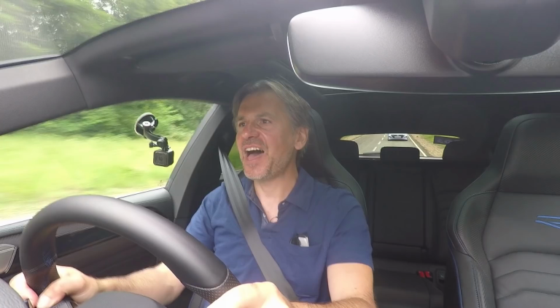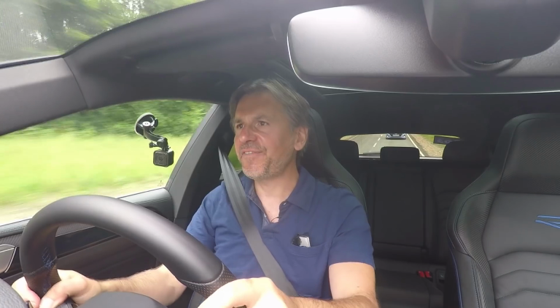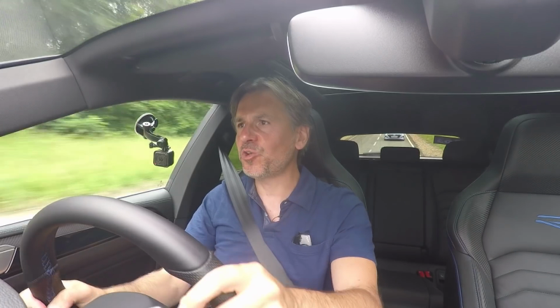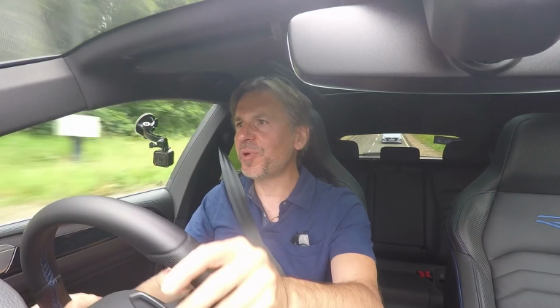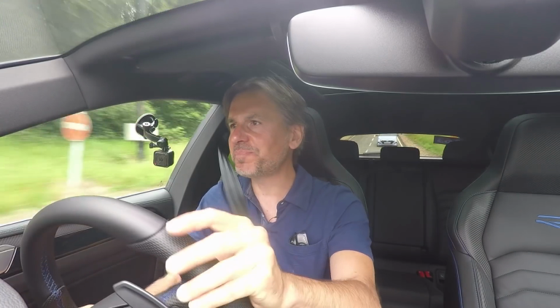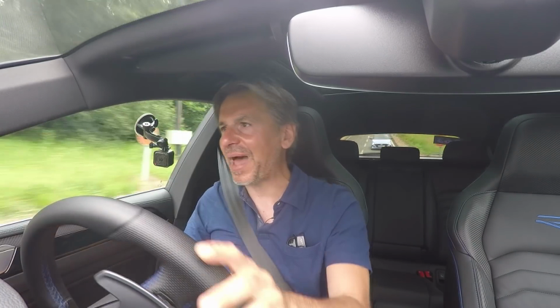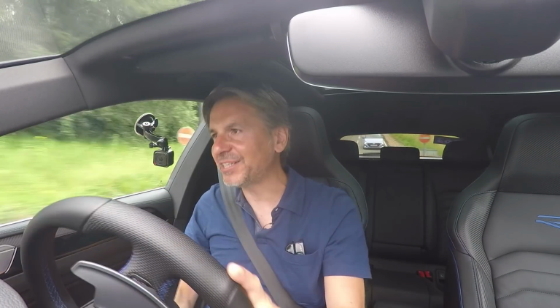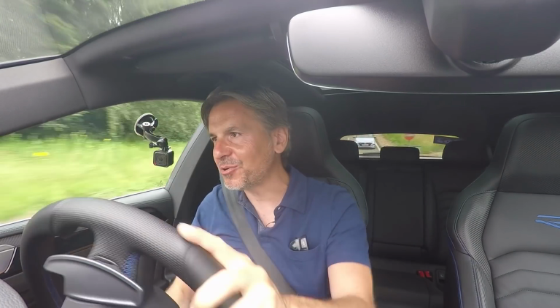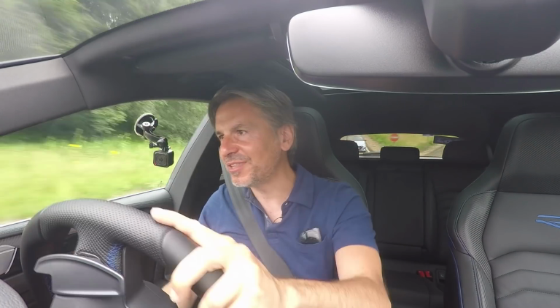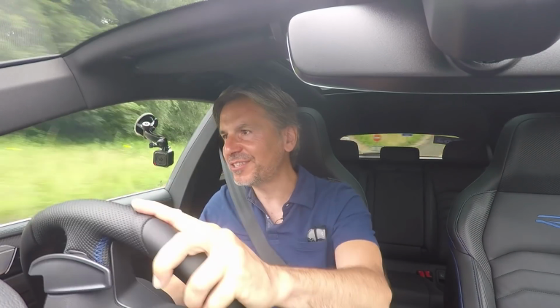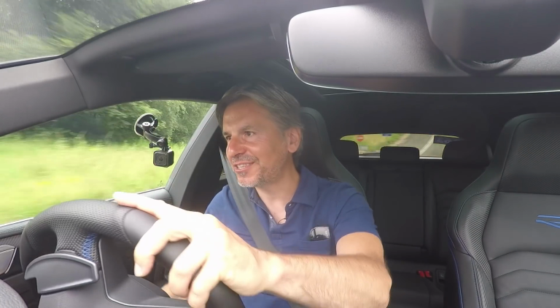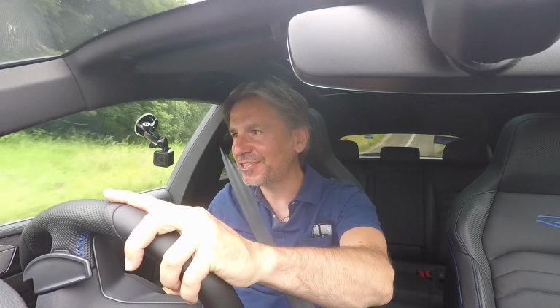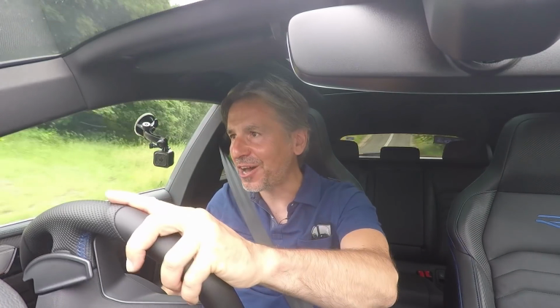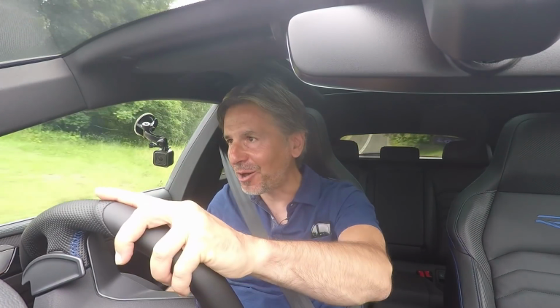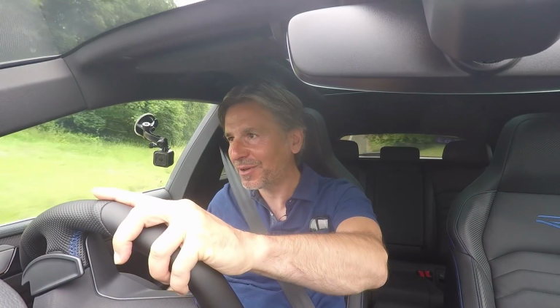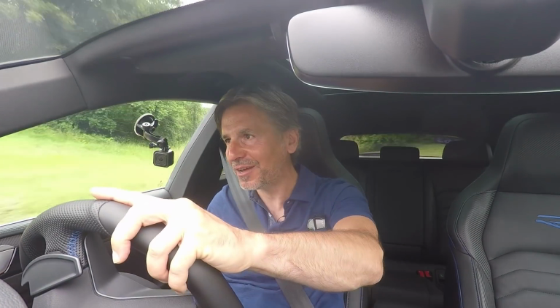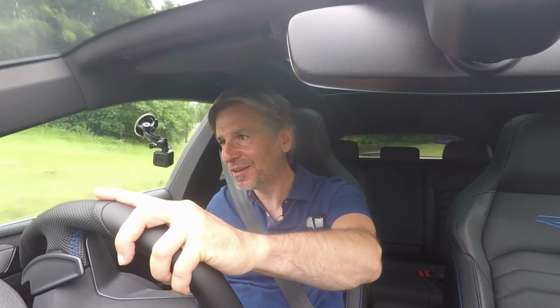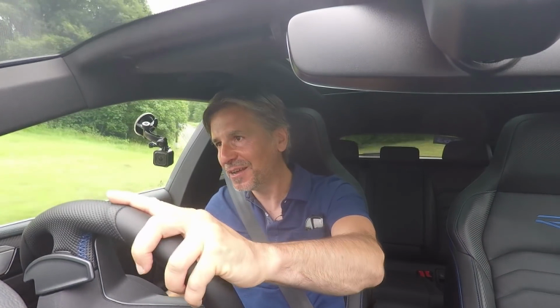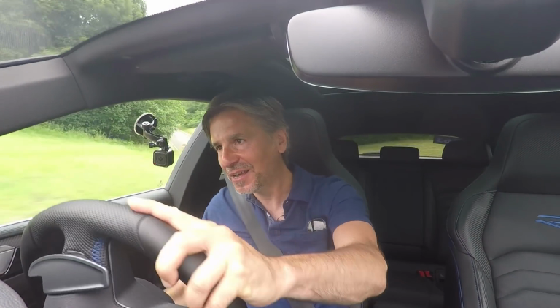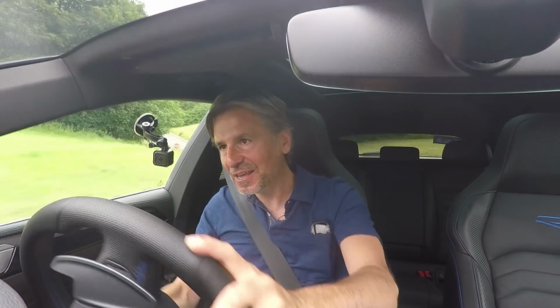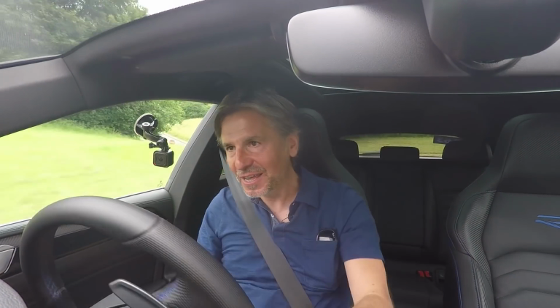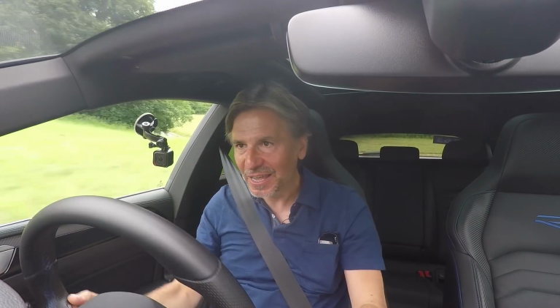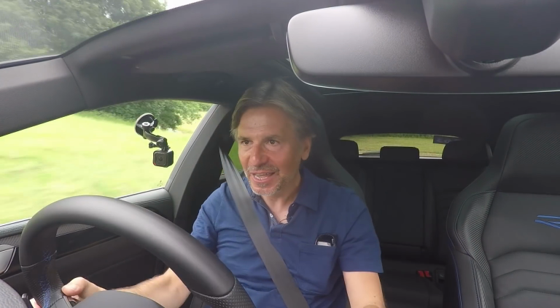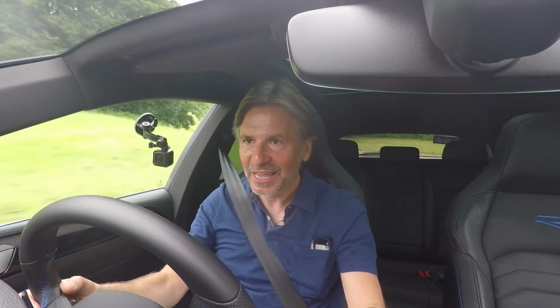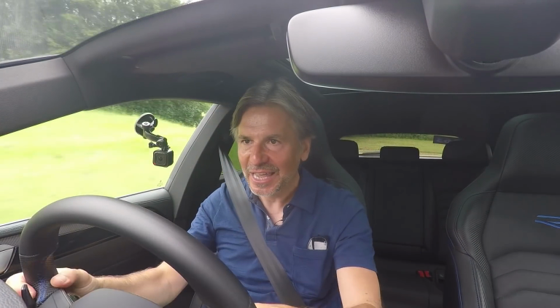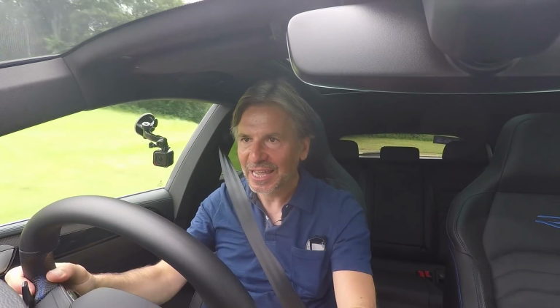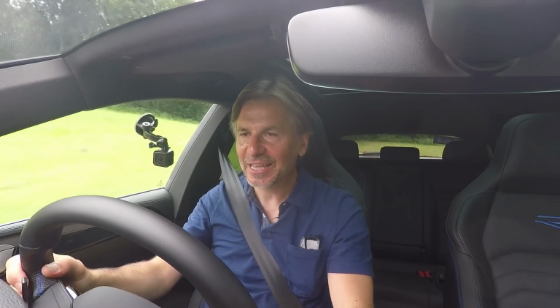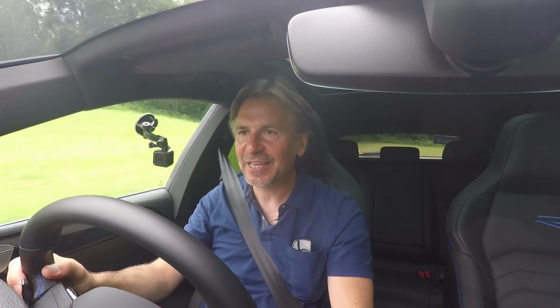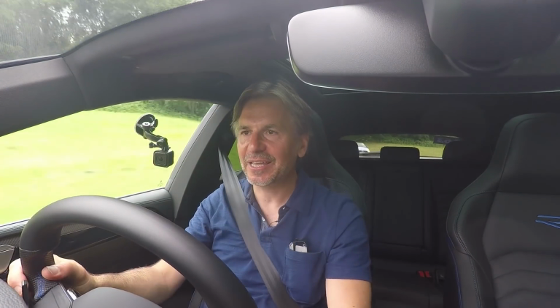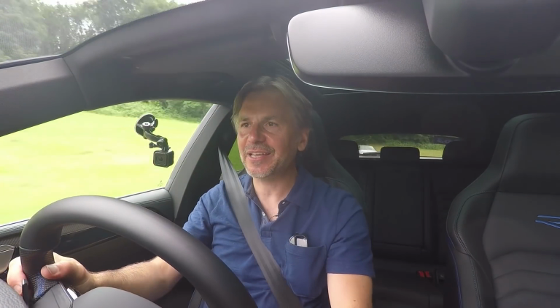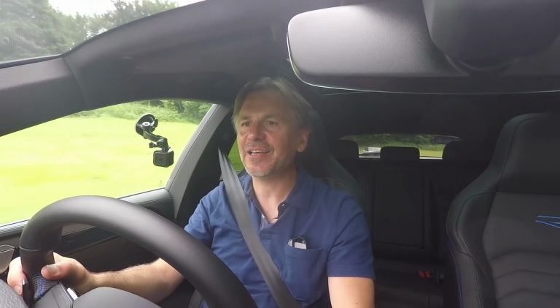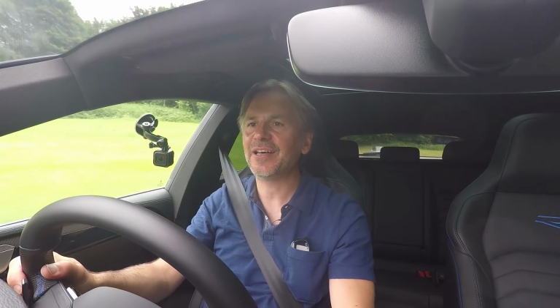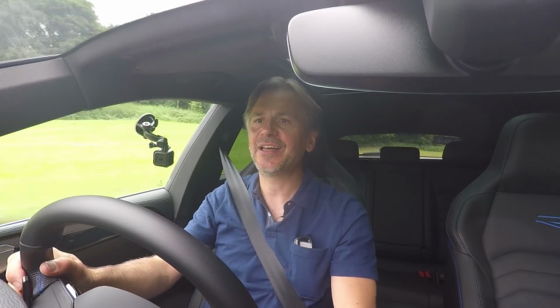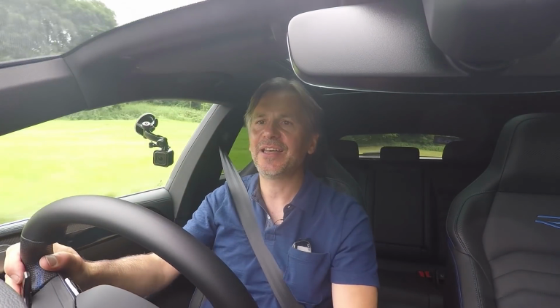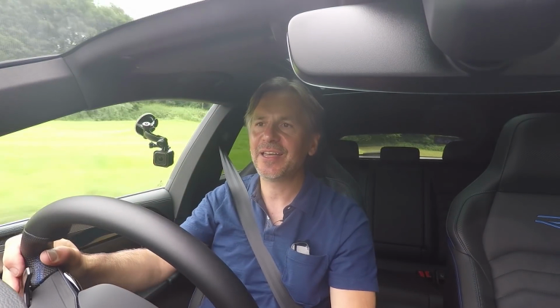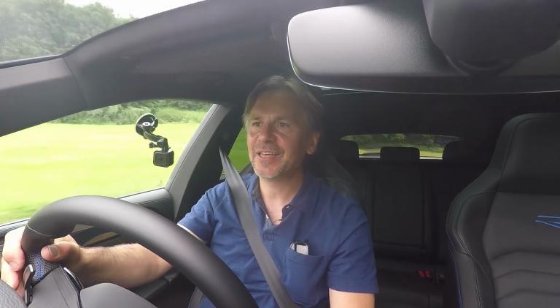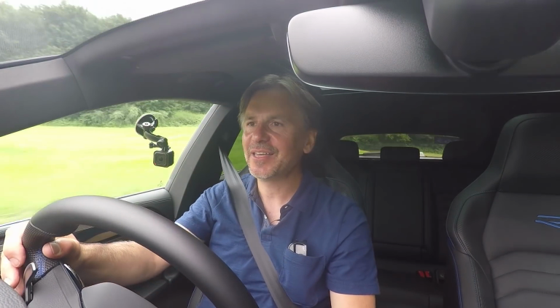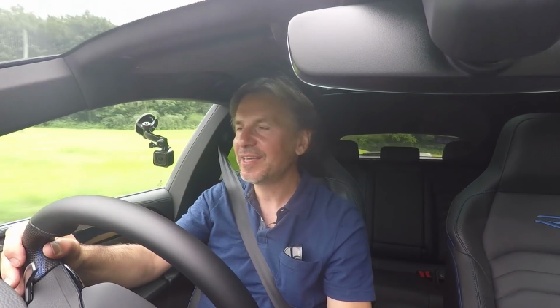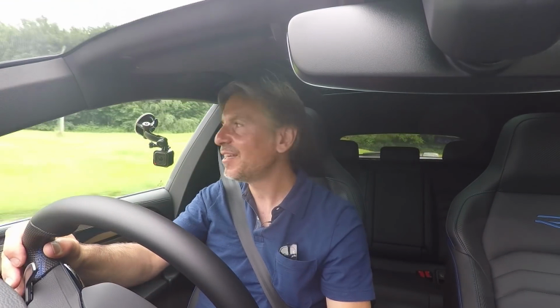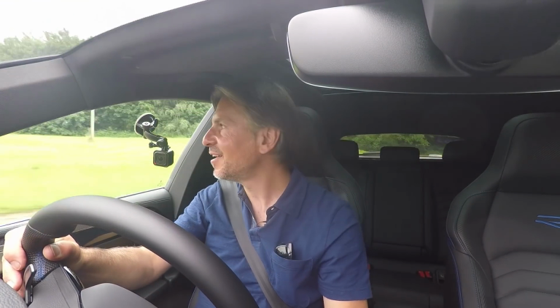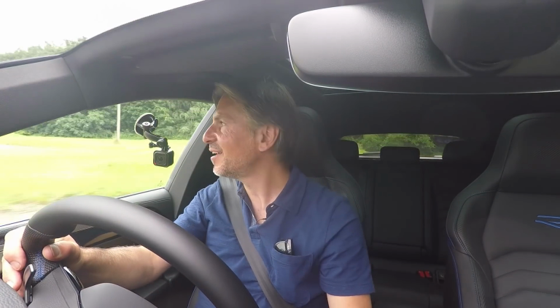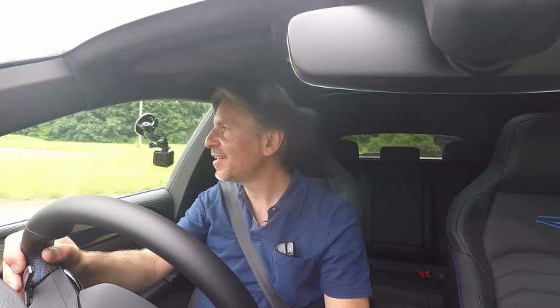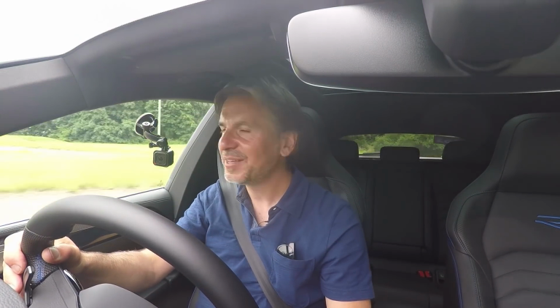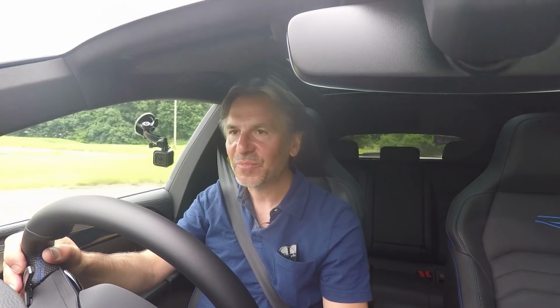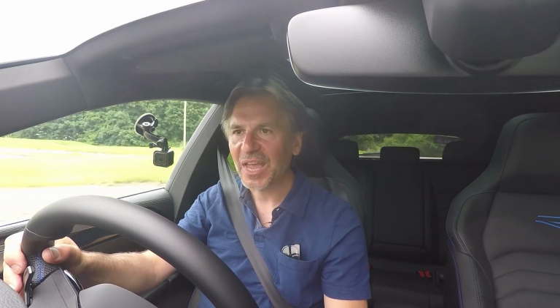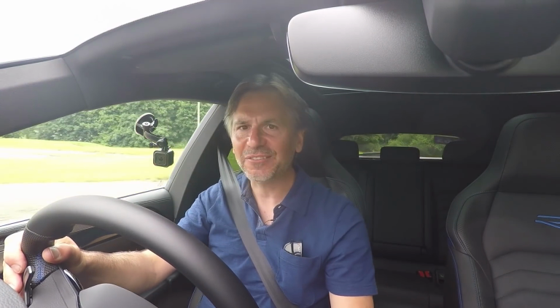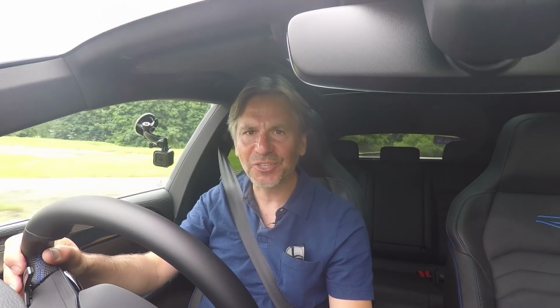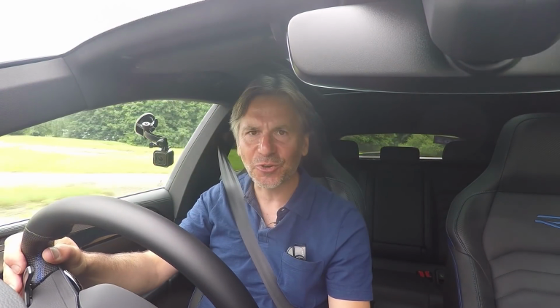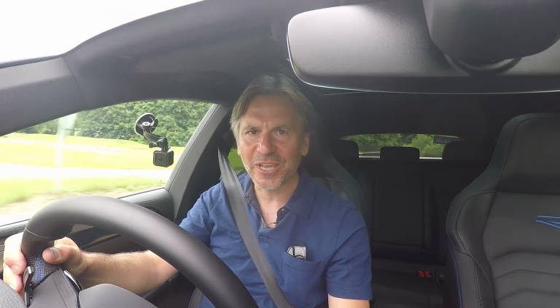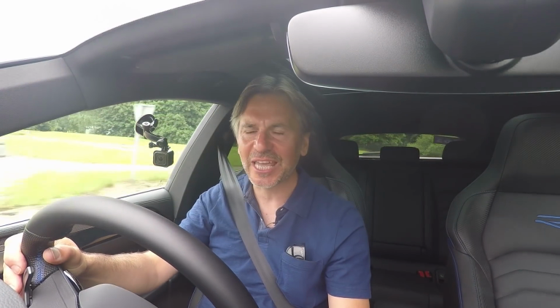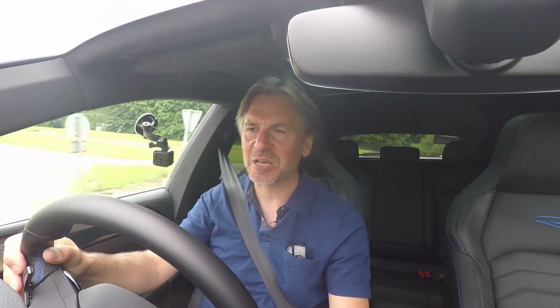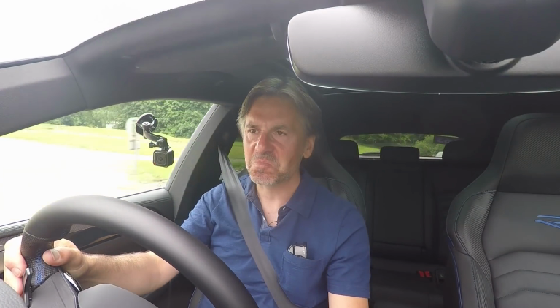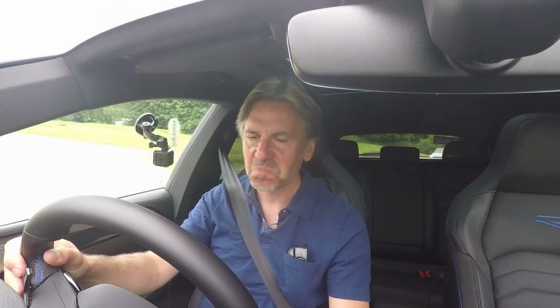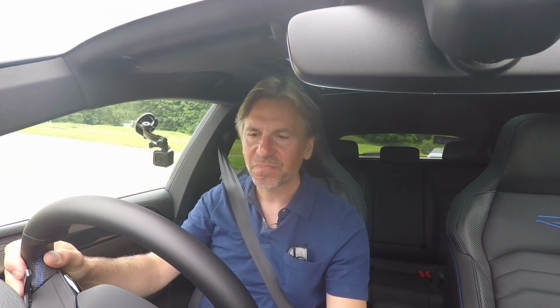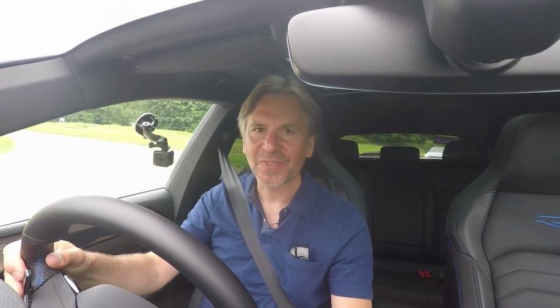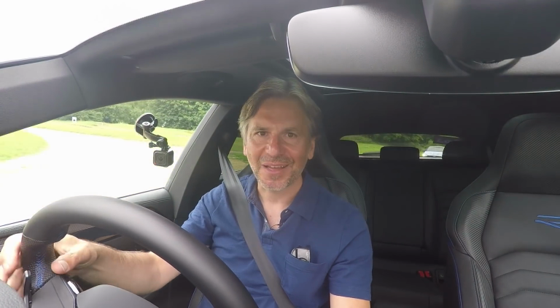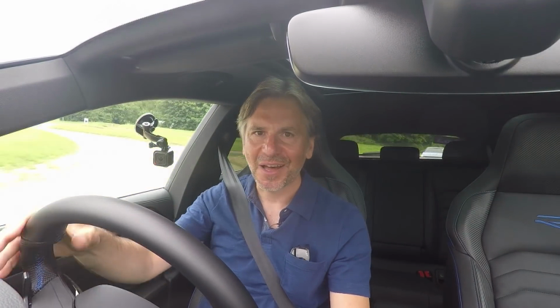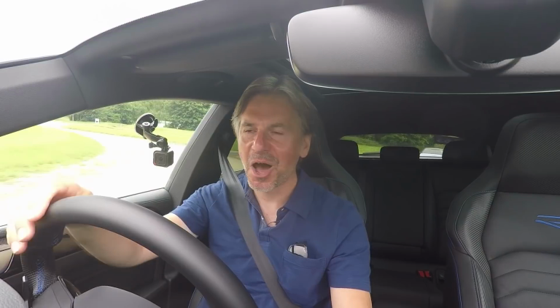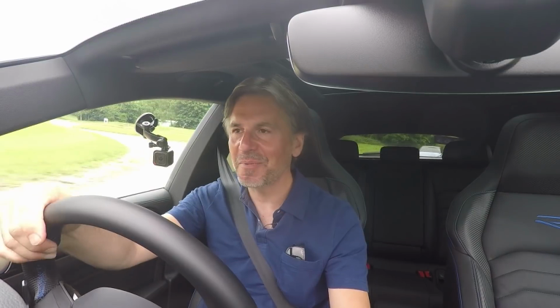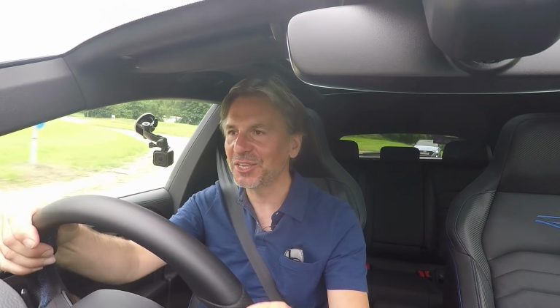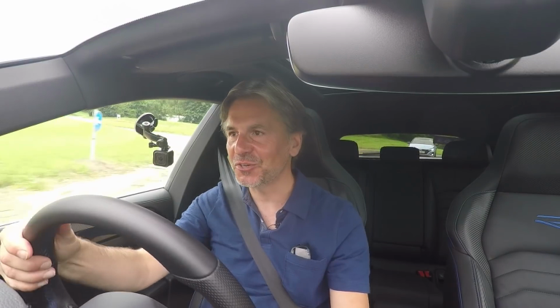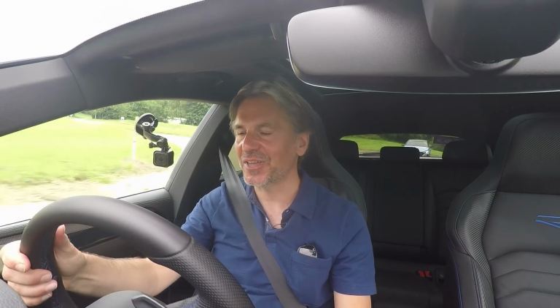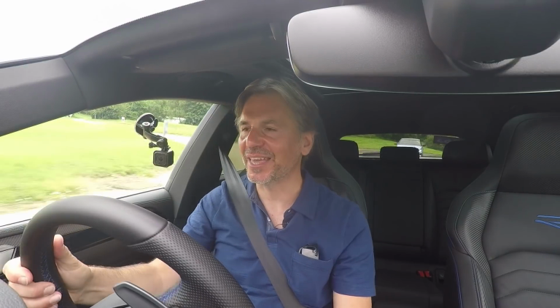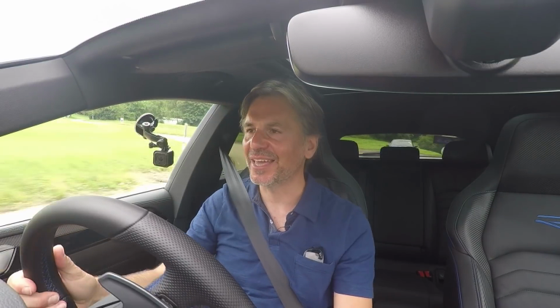I feel almost bad doing this to this car, but it's enjoying it. I'm enjoying it.